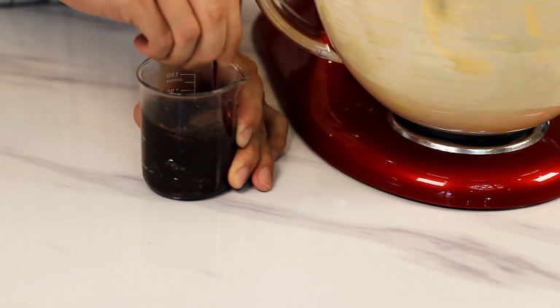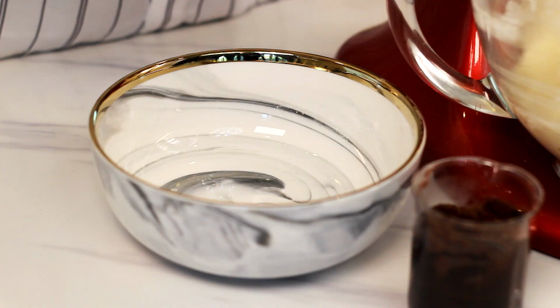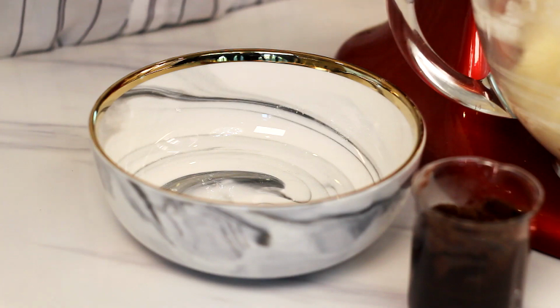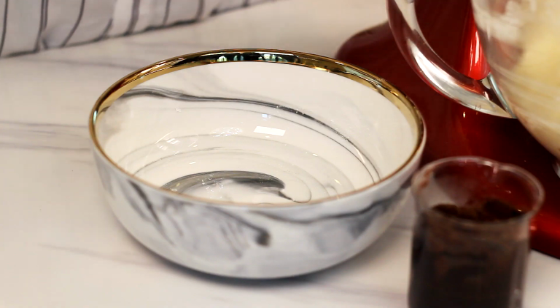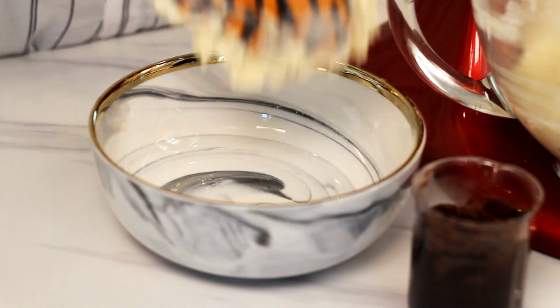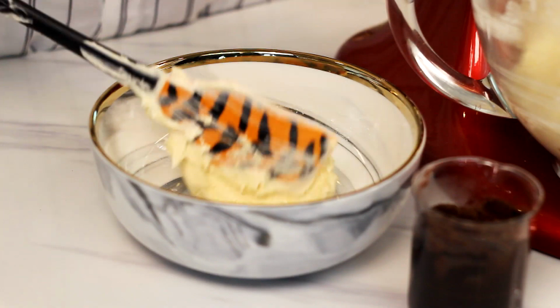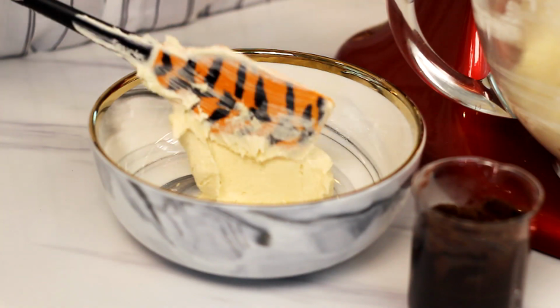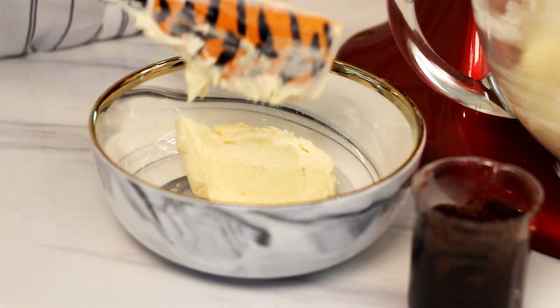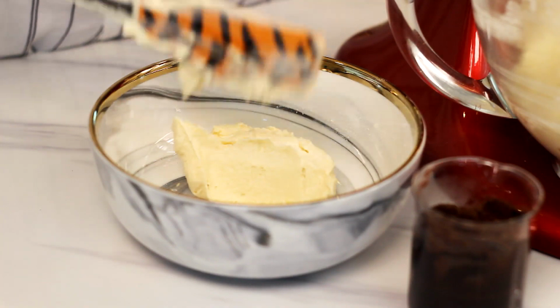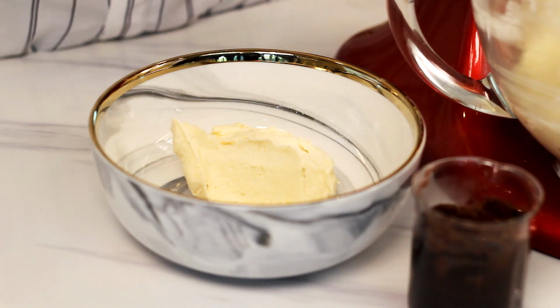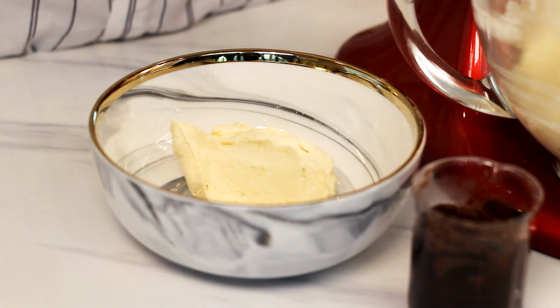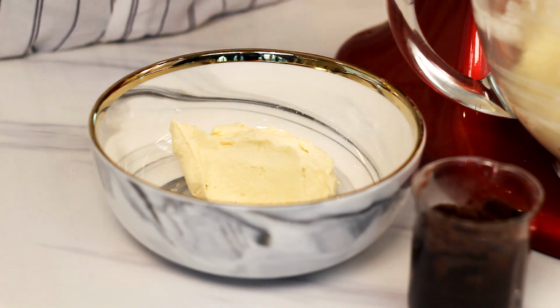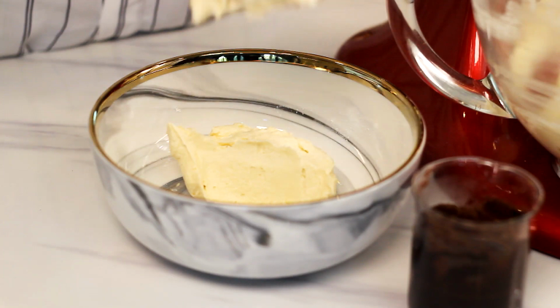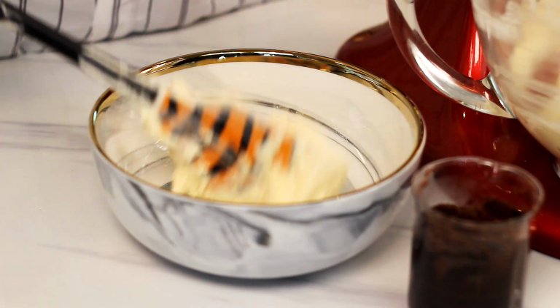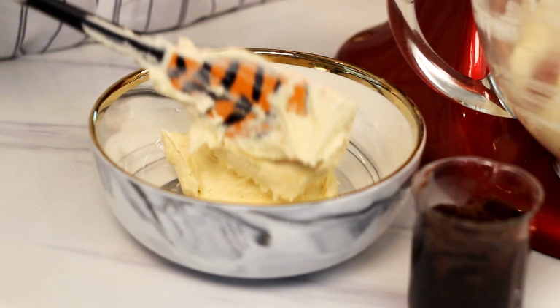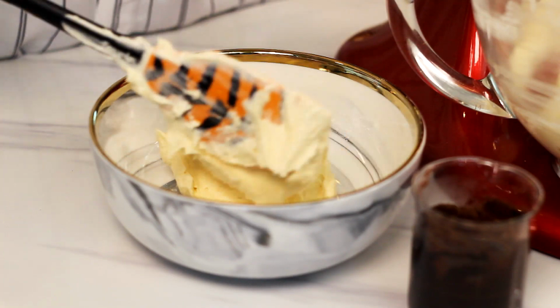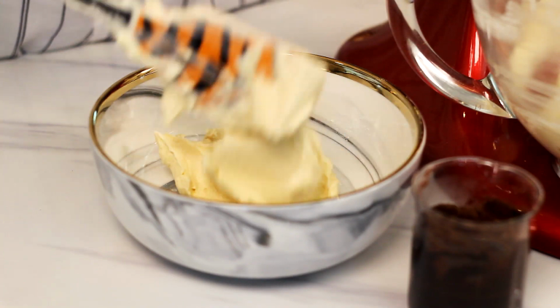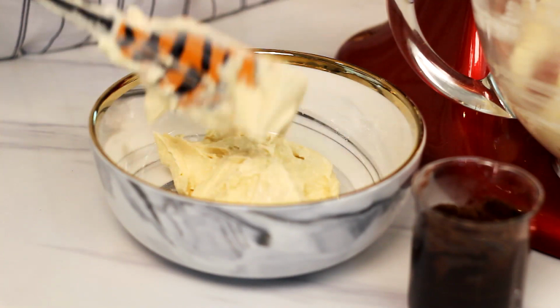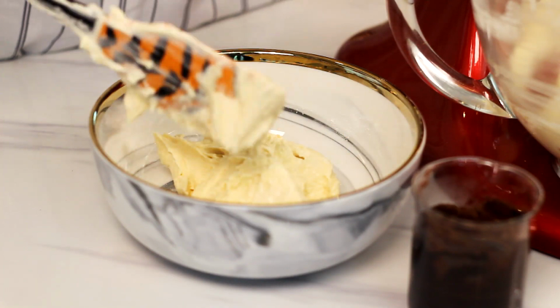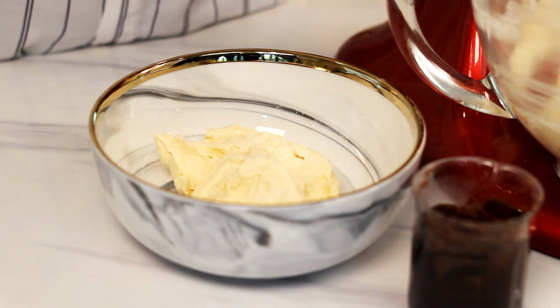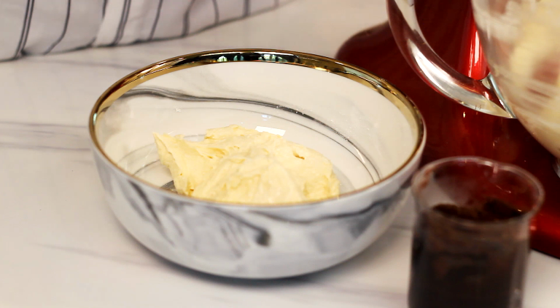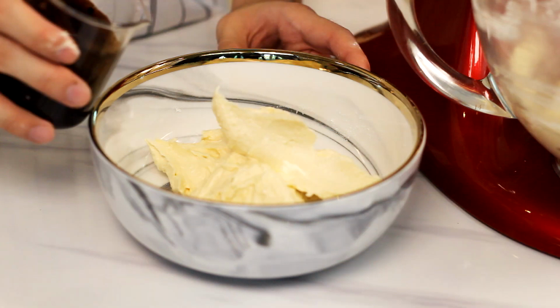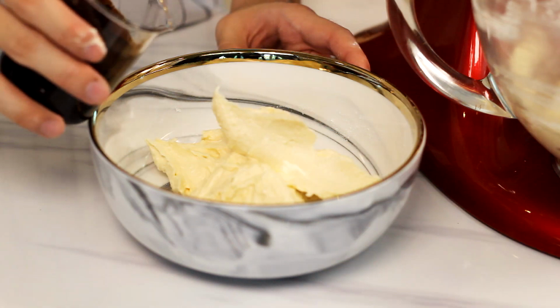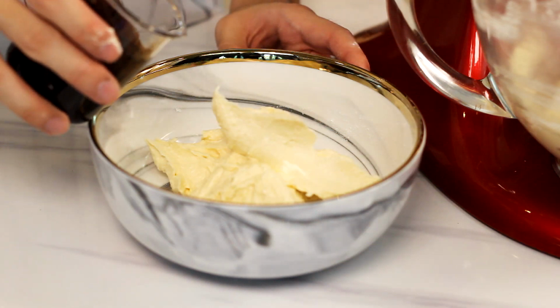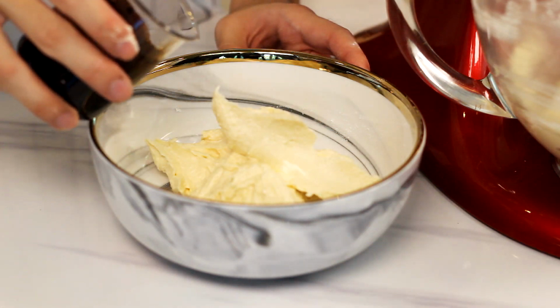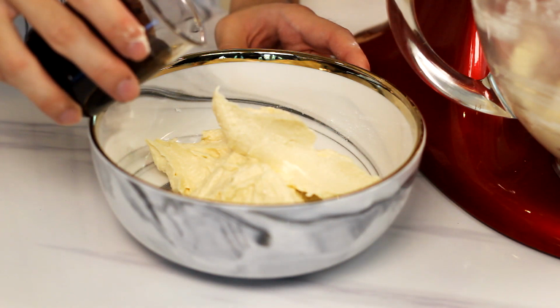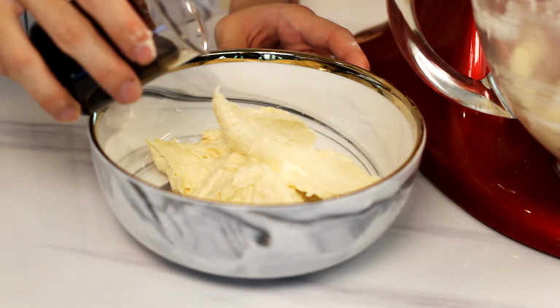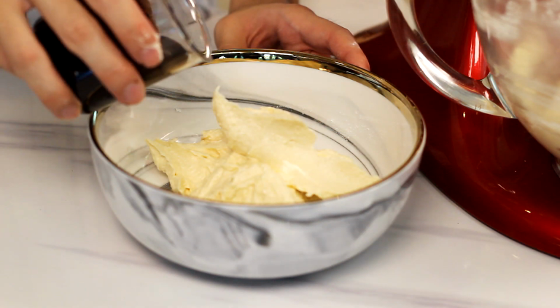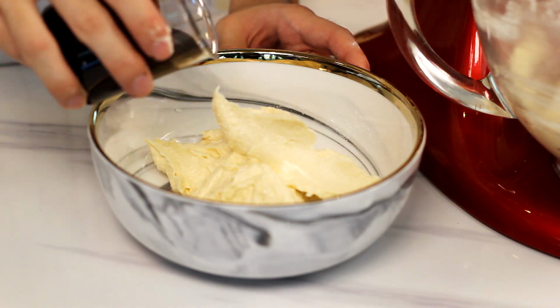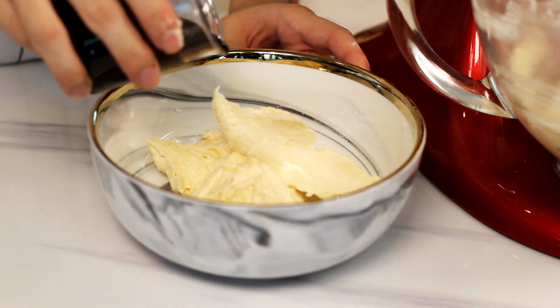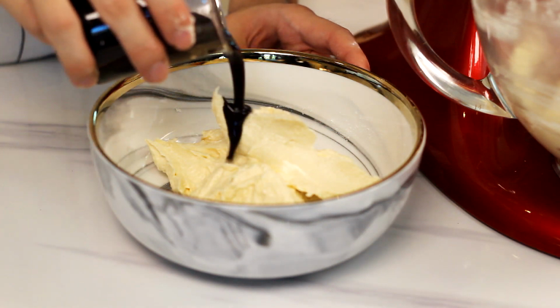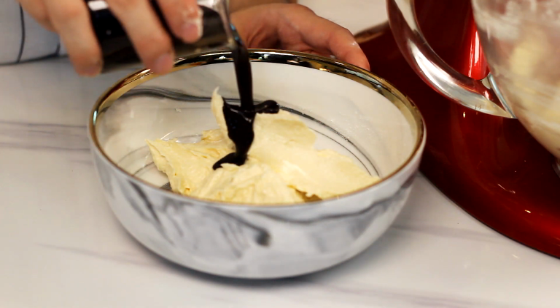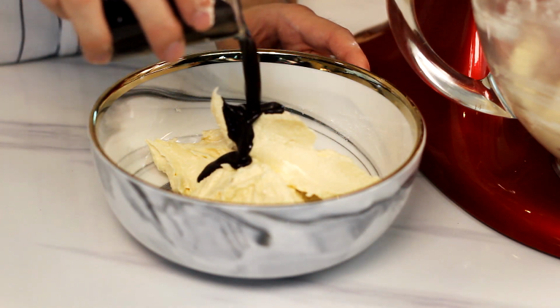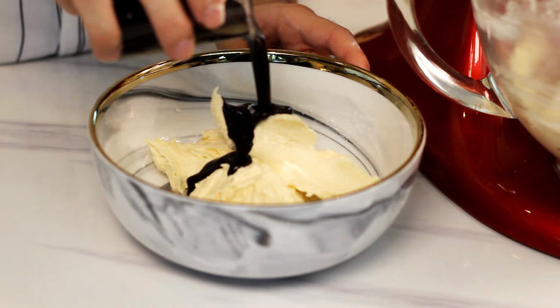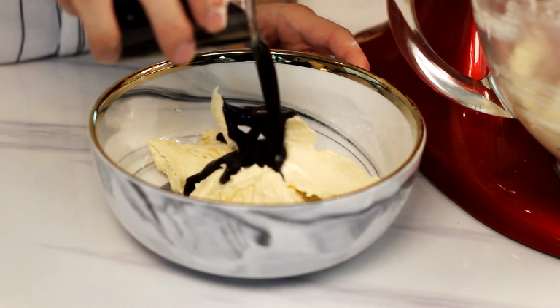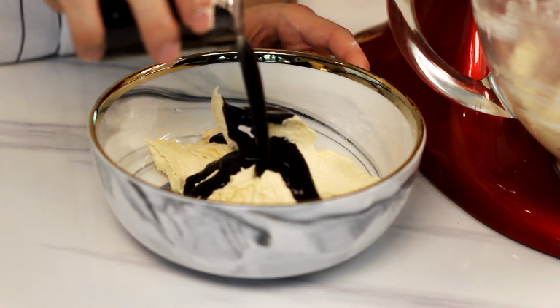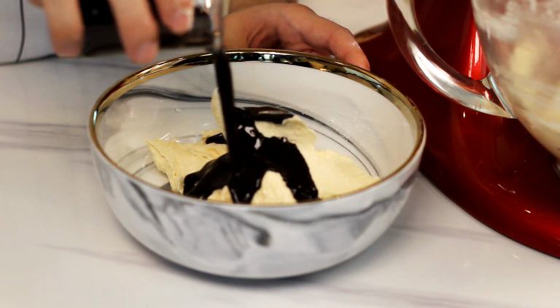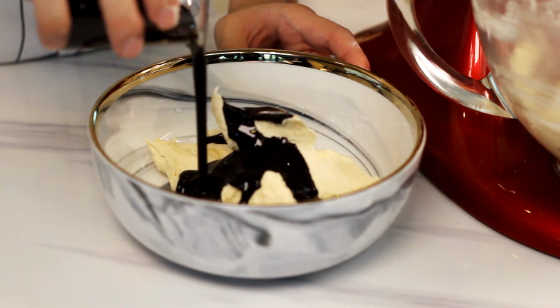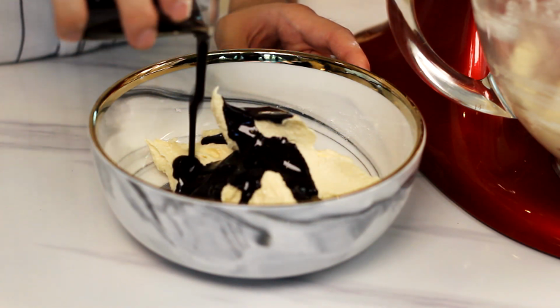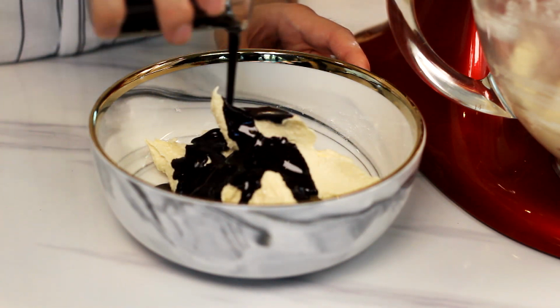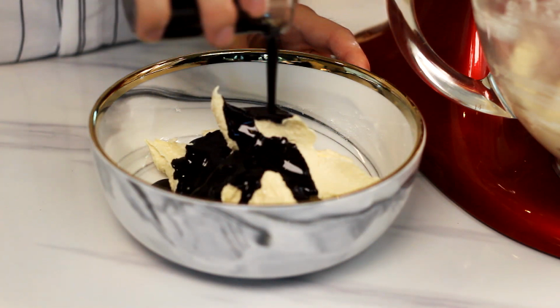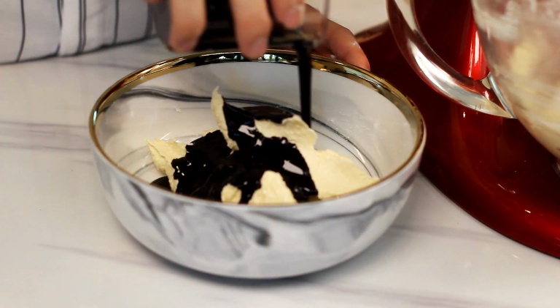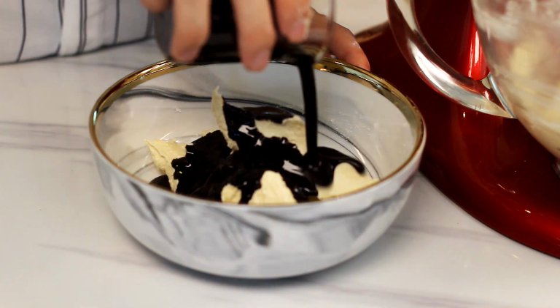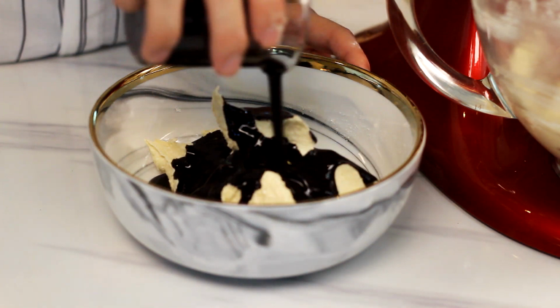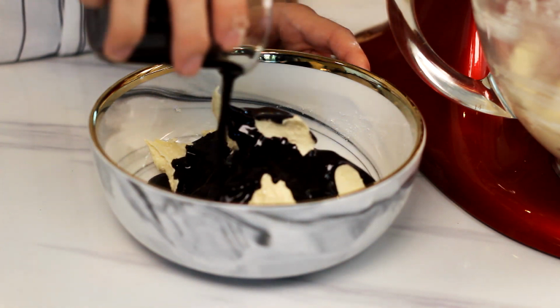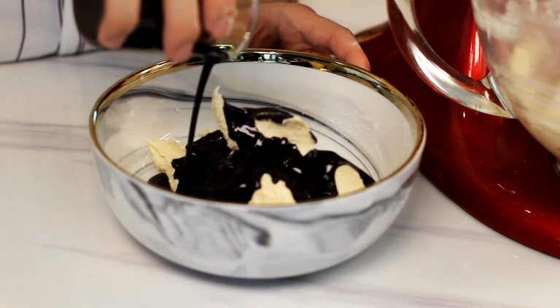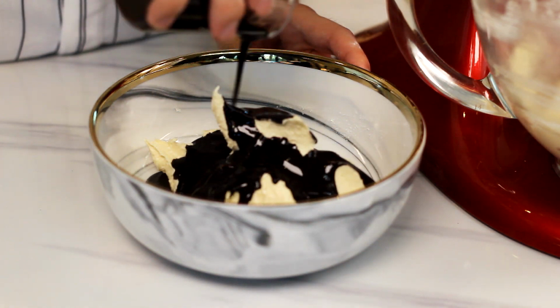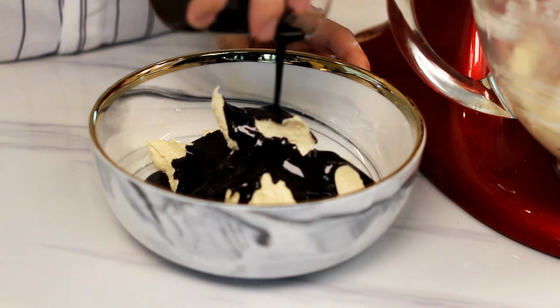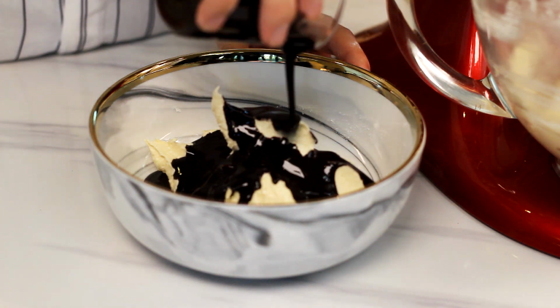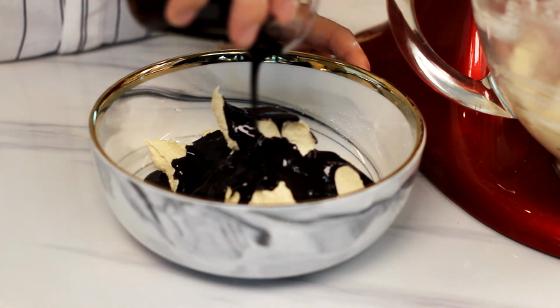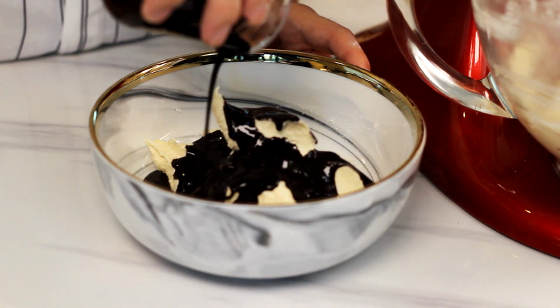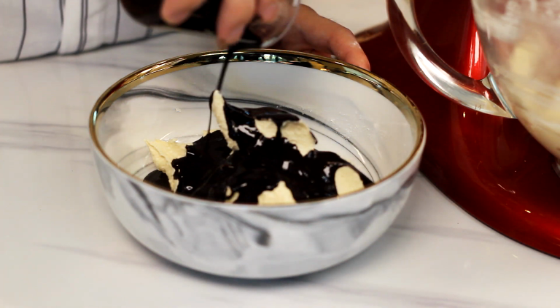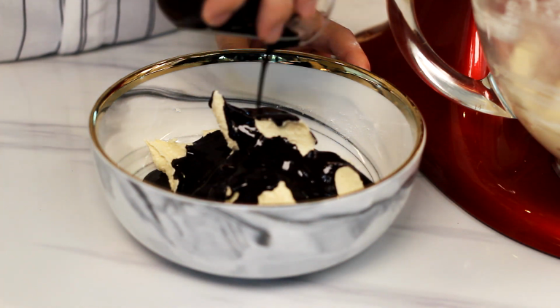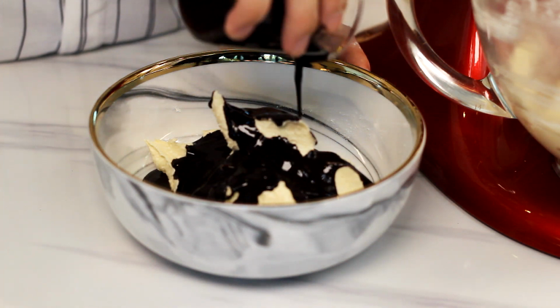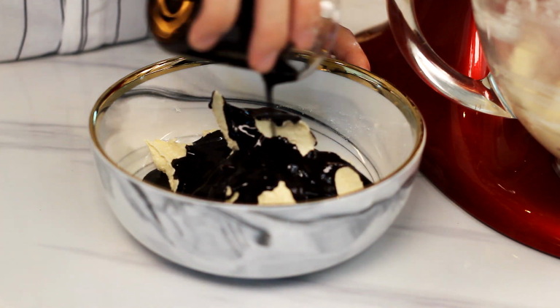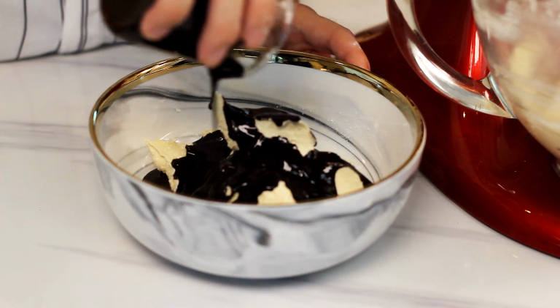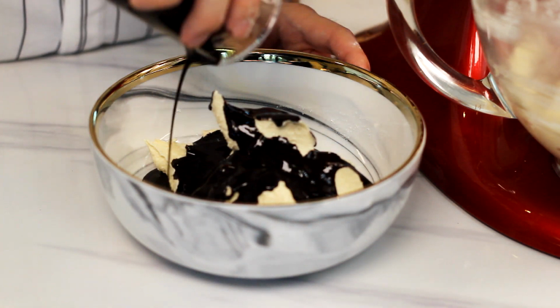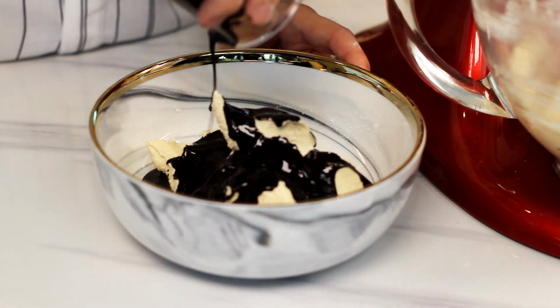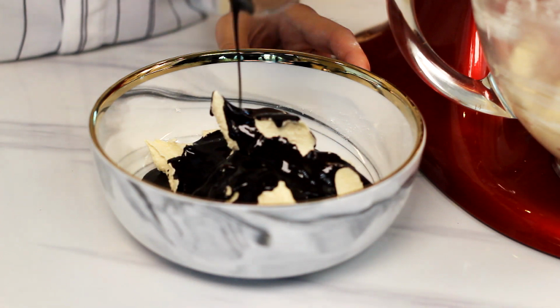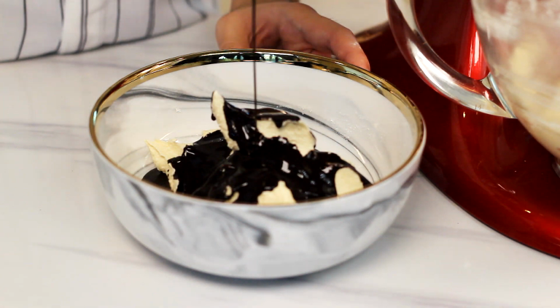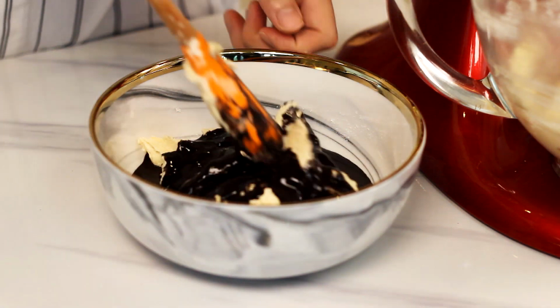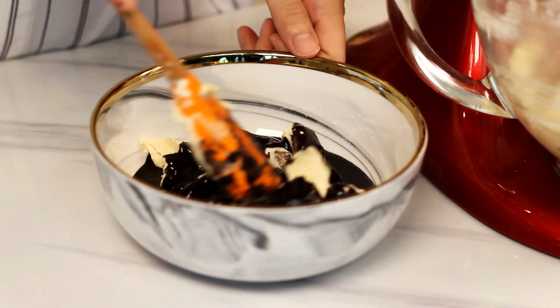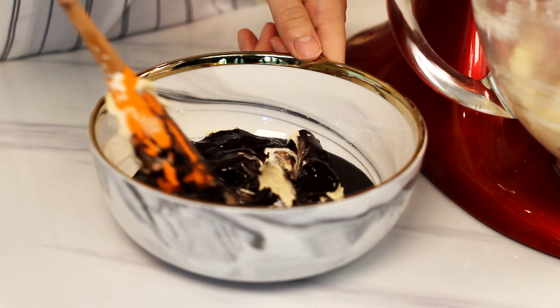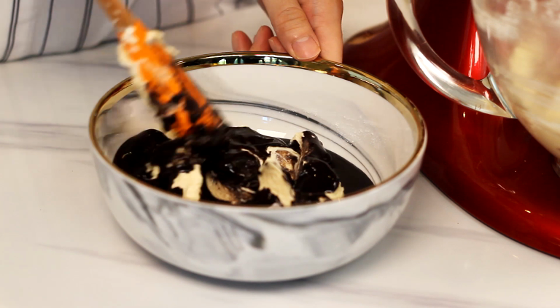Once your batter is well combined, portion out a third of the batter into another mixing bowl. Mix in your chocolate paste with the batter thoroughly.